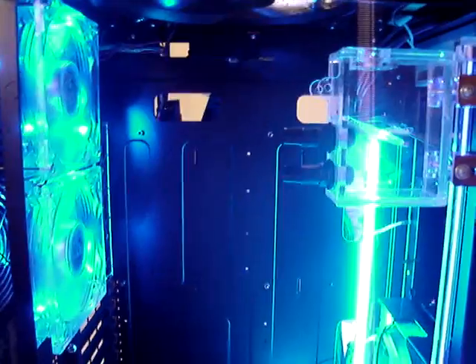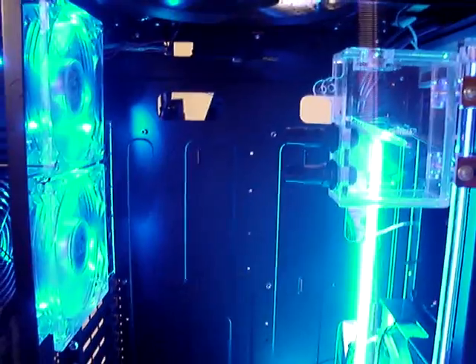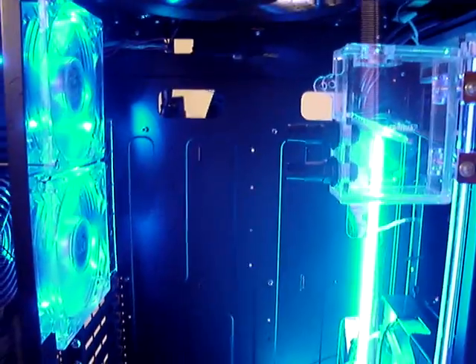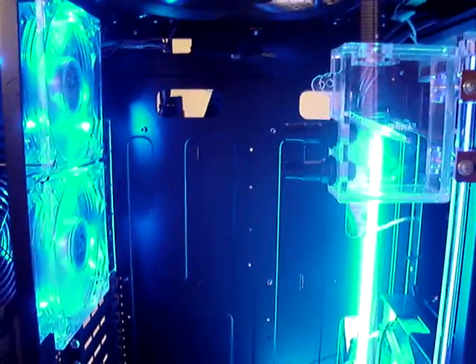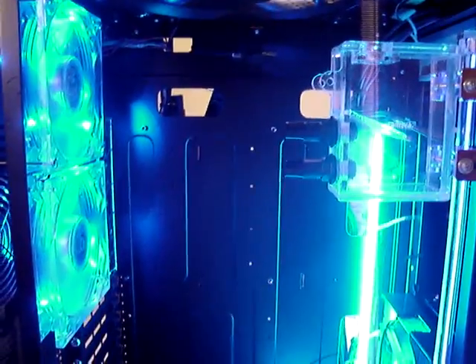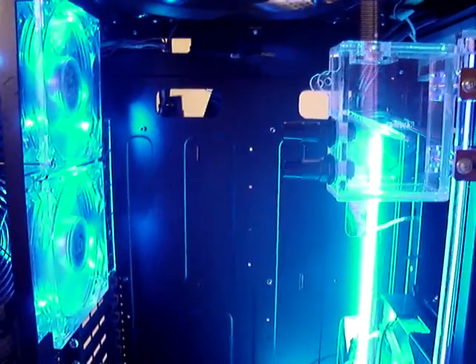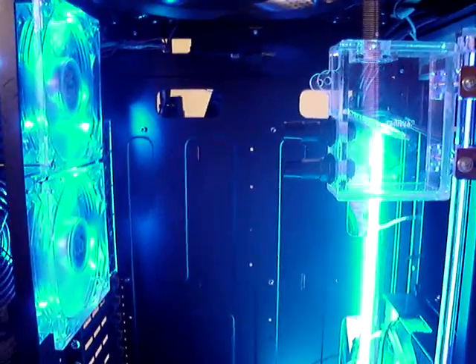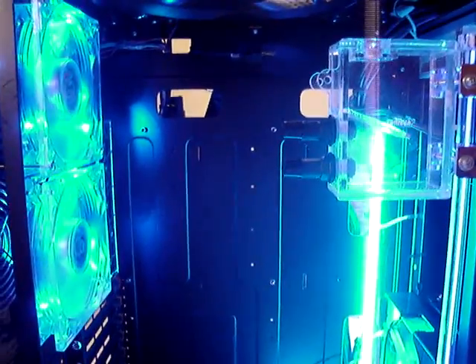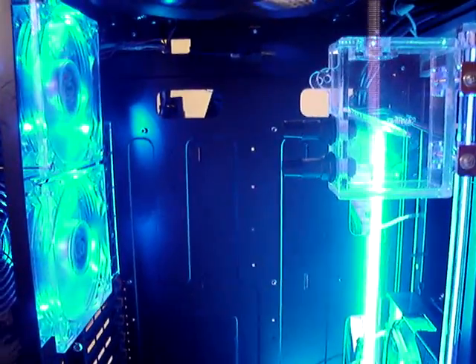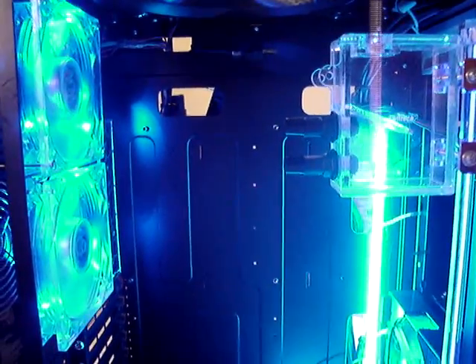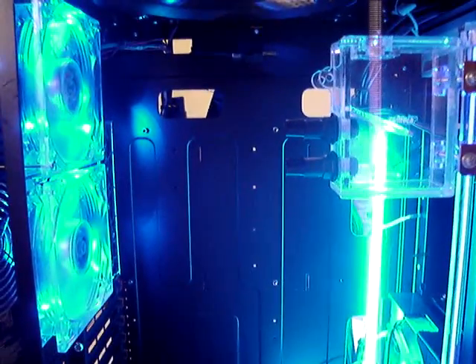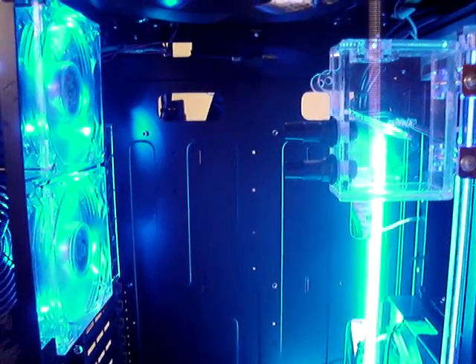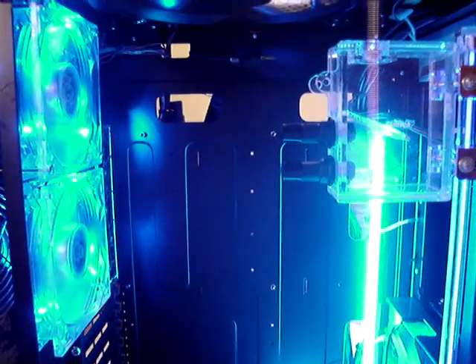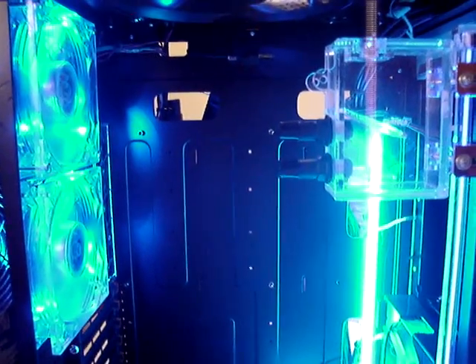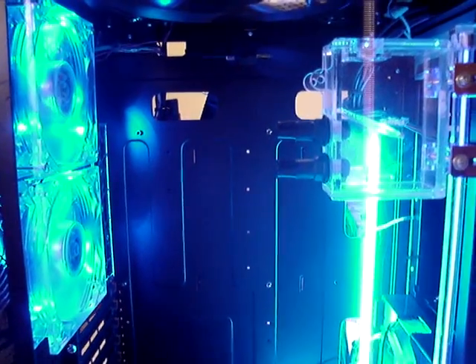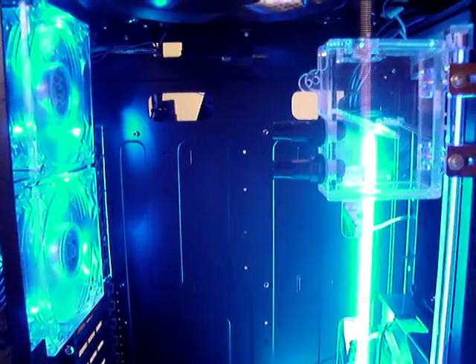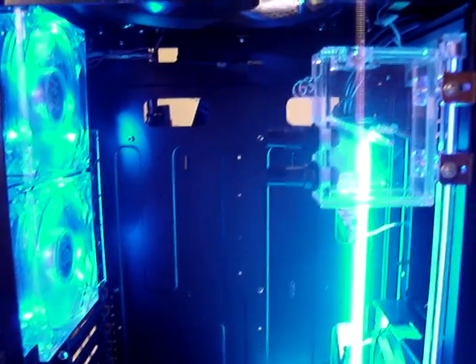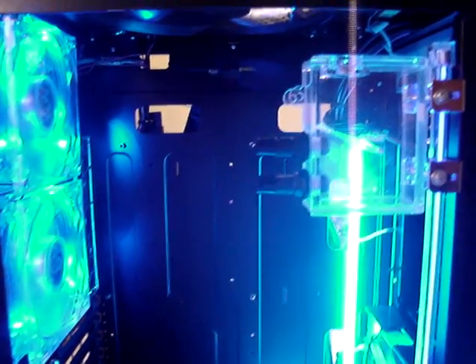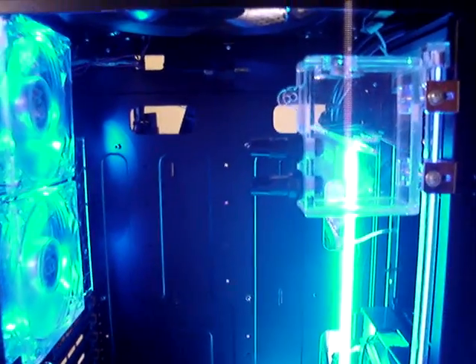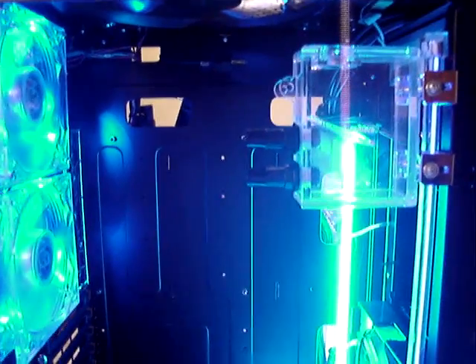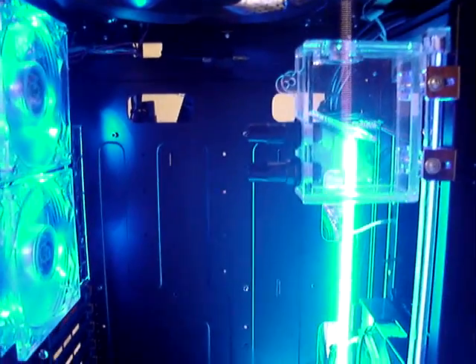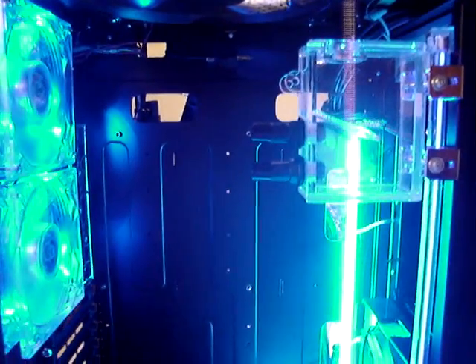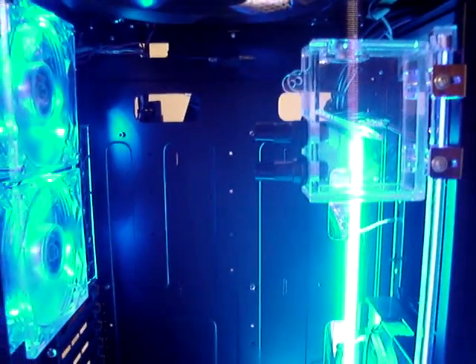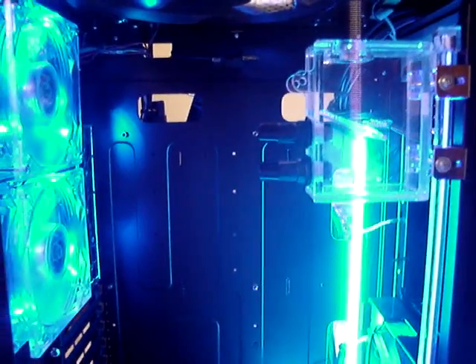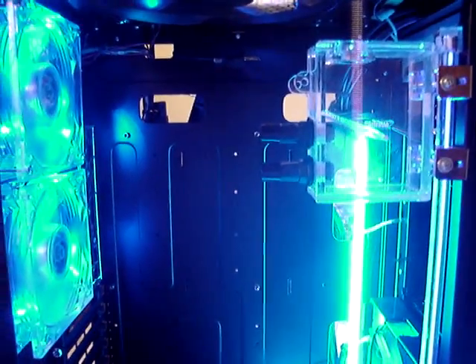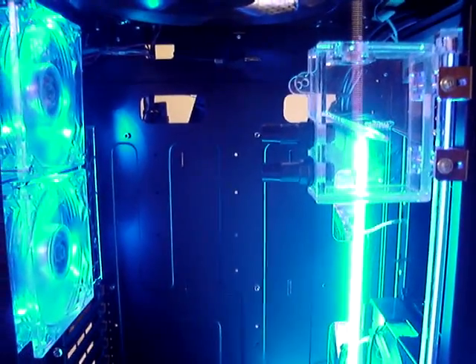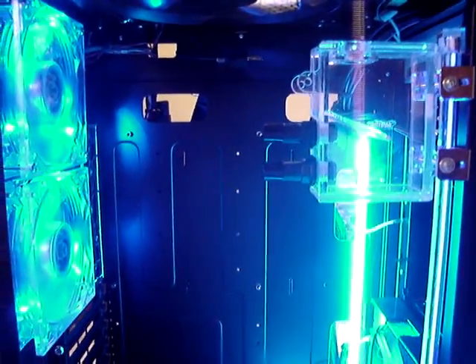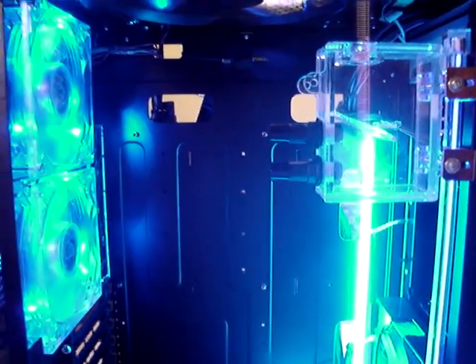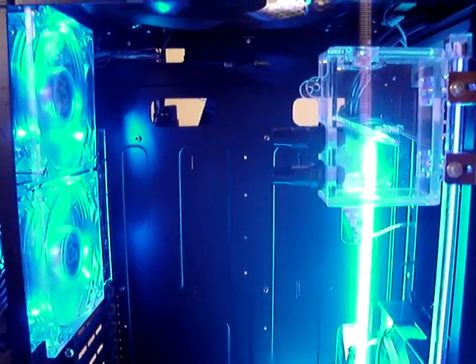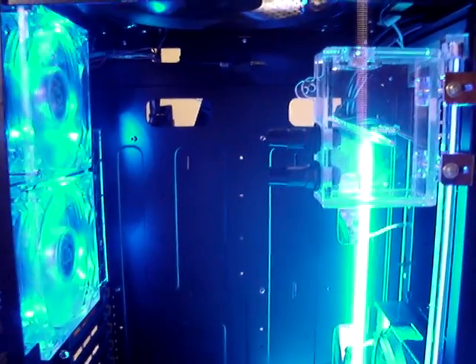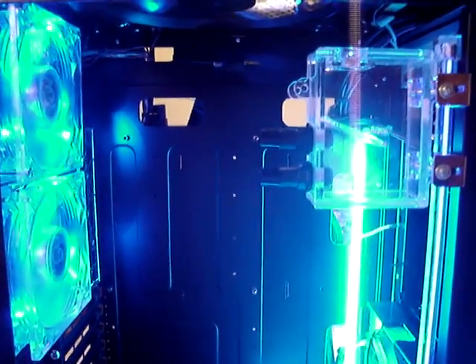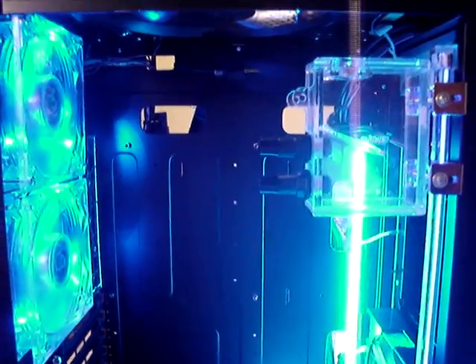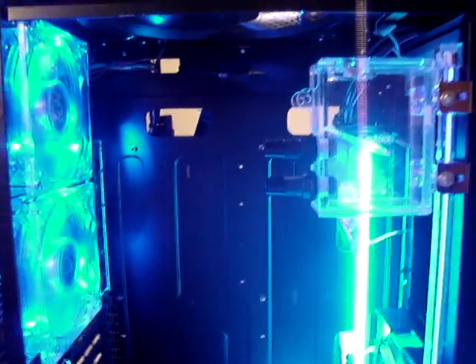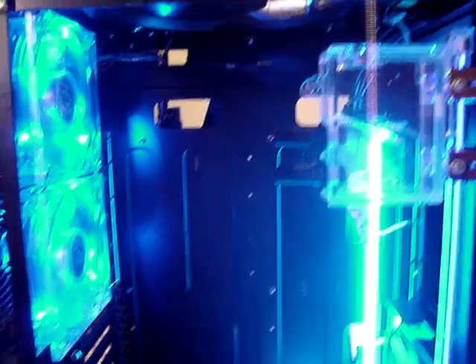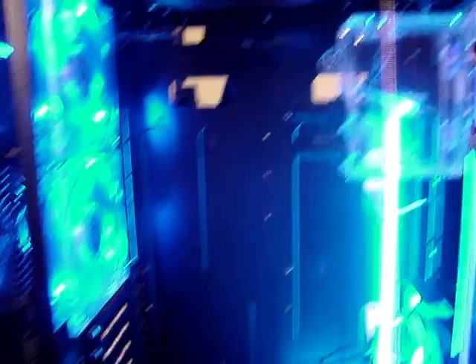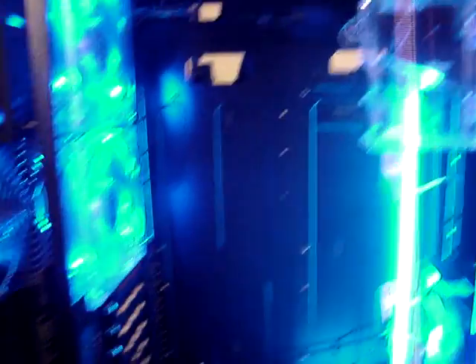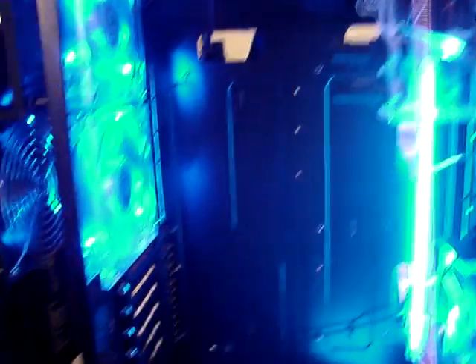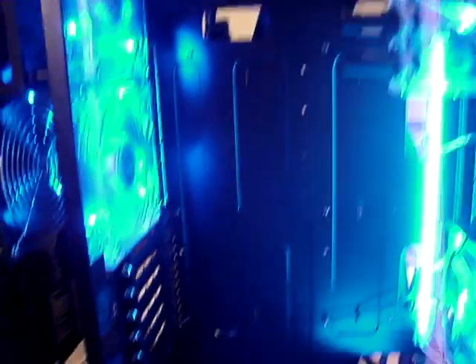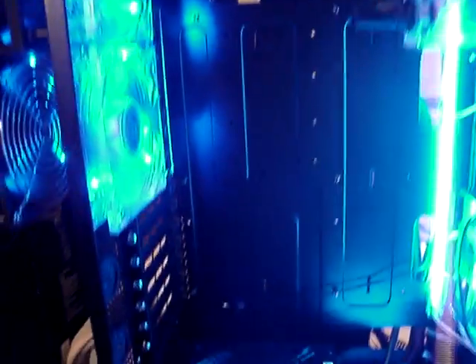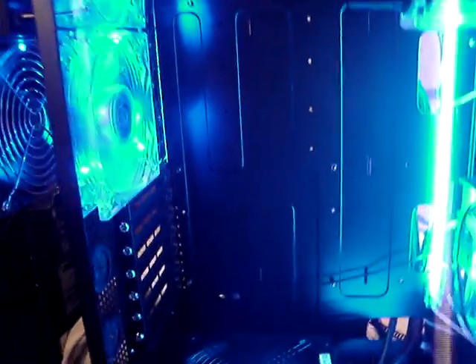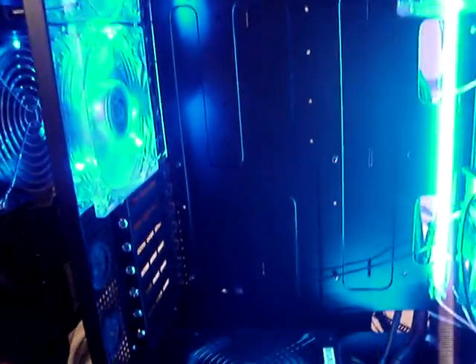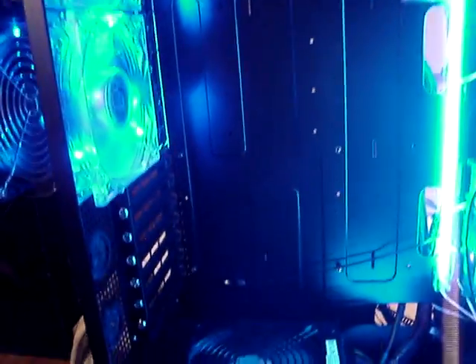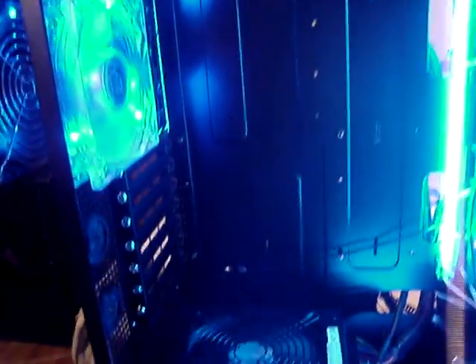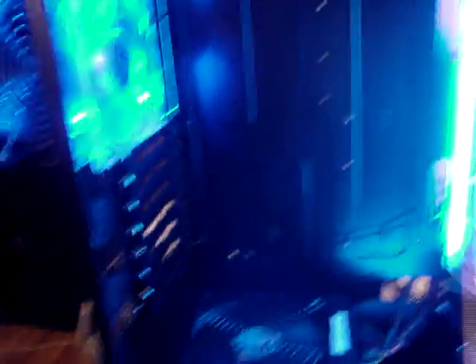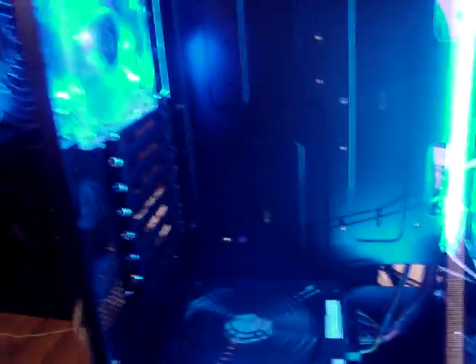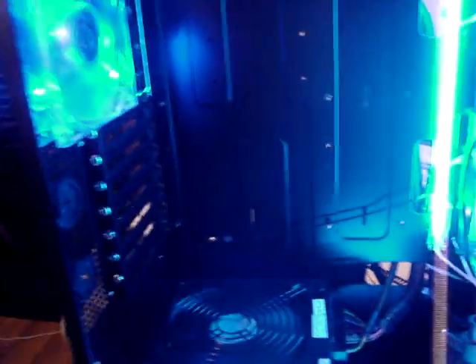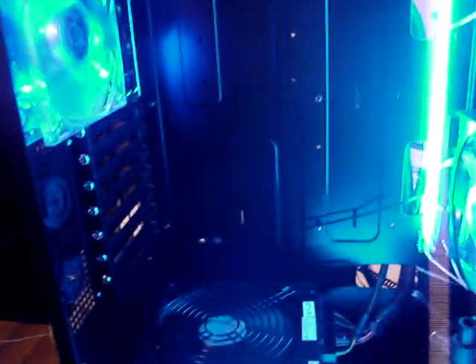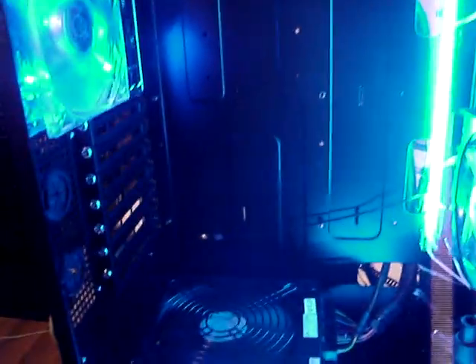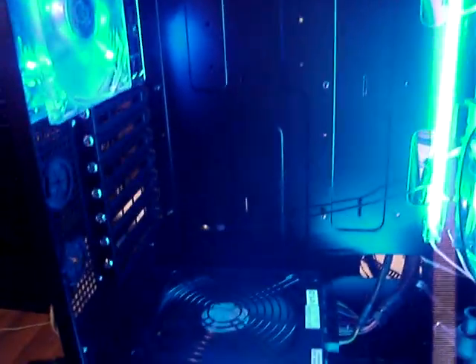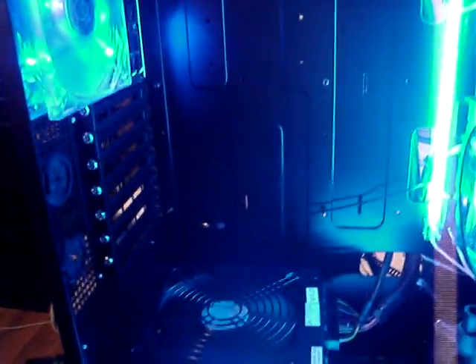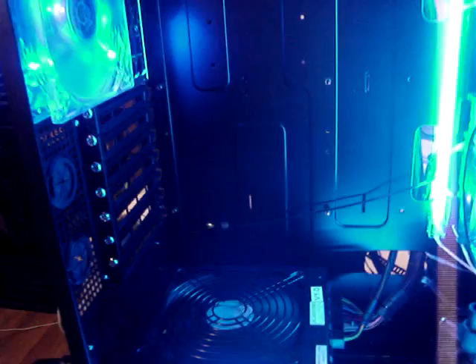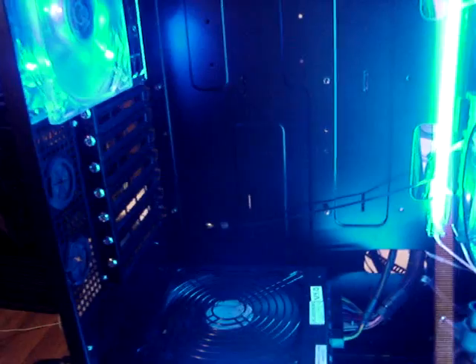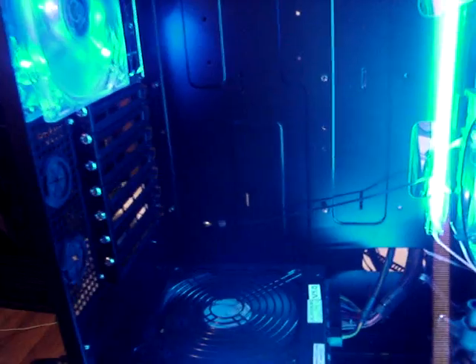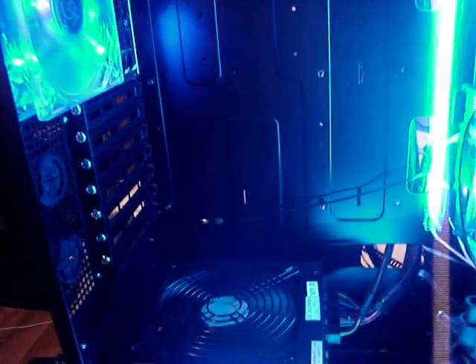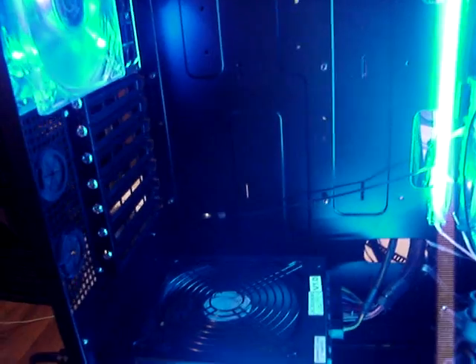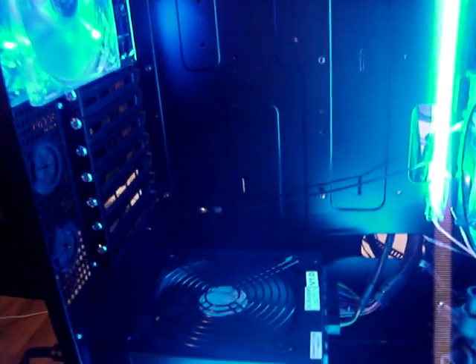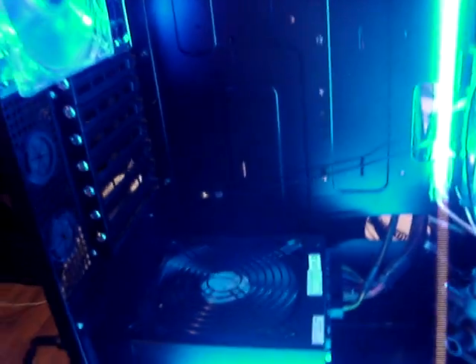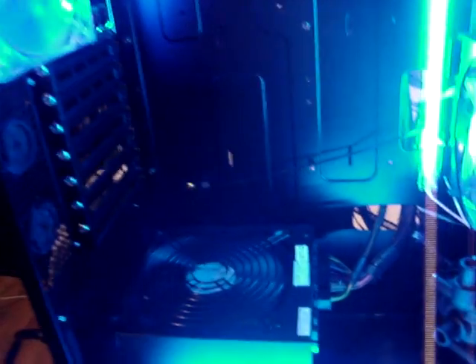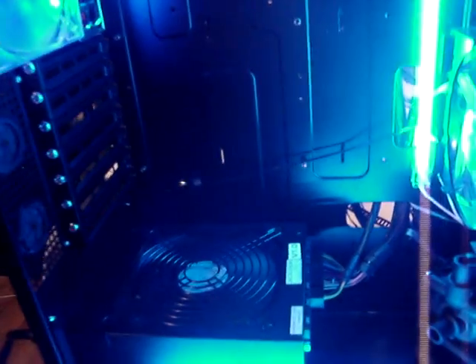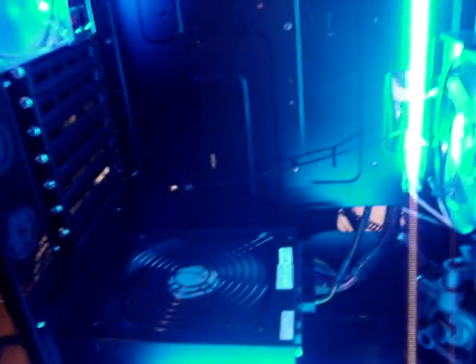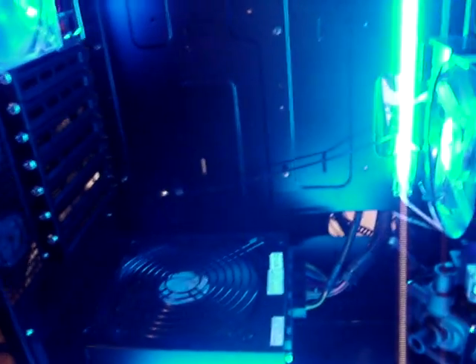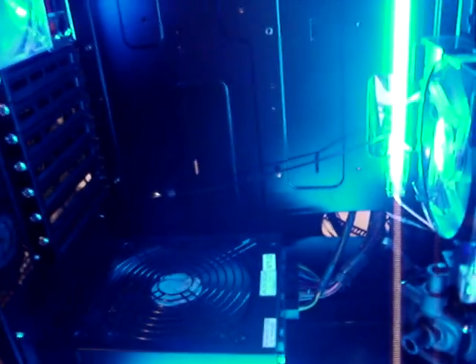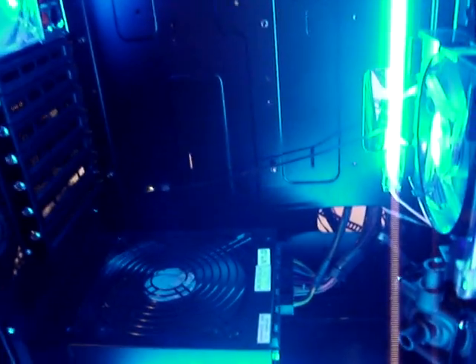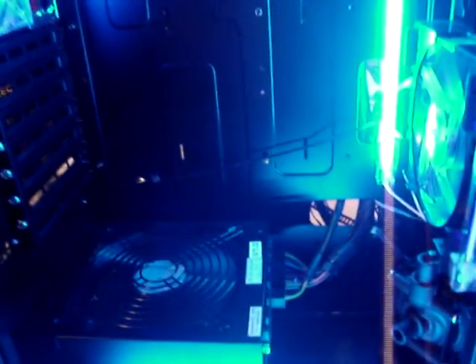Hello guys, I'm back here with an update of the case of my build.